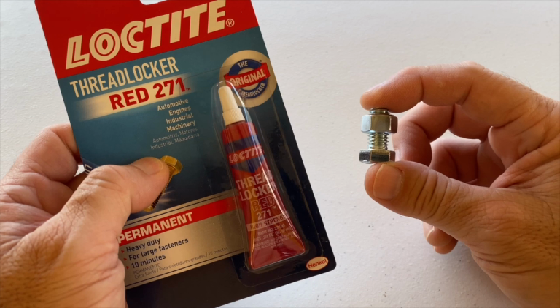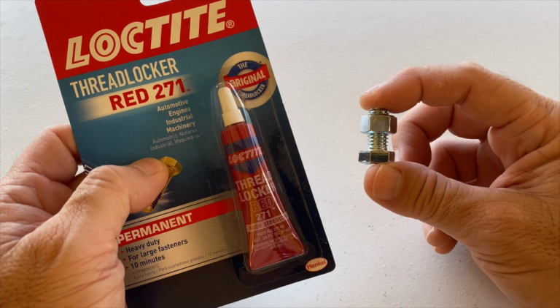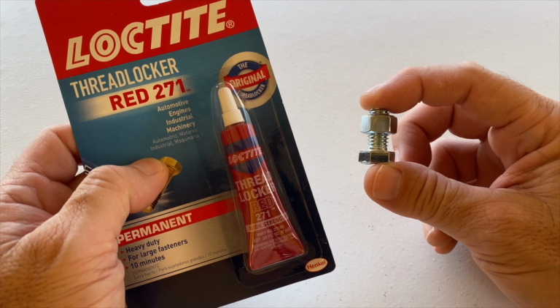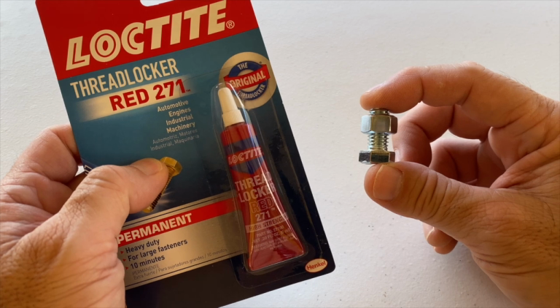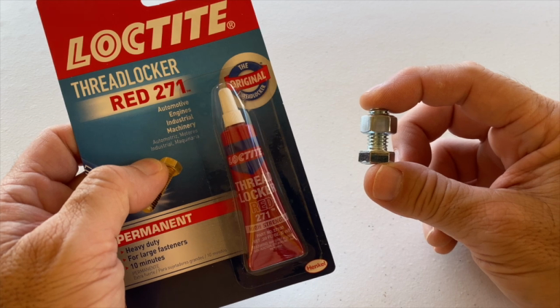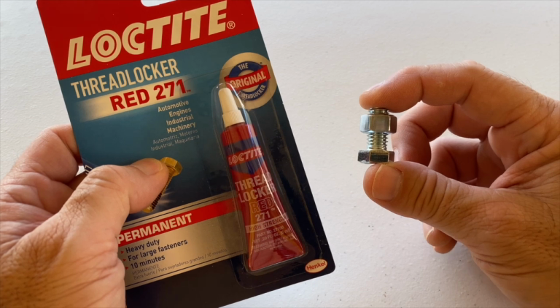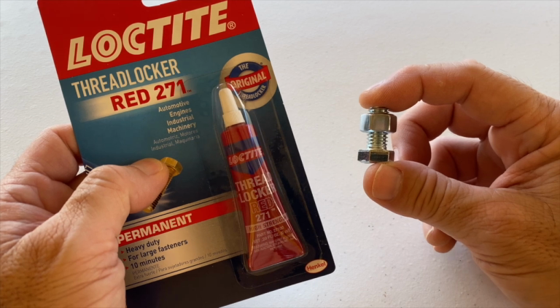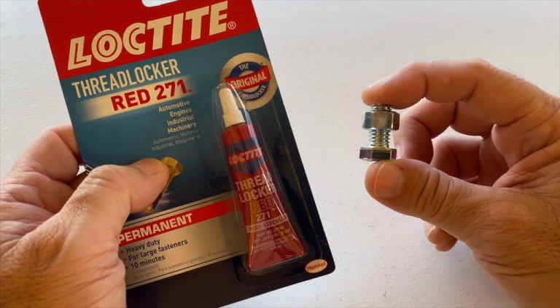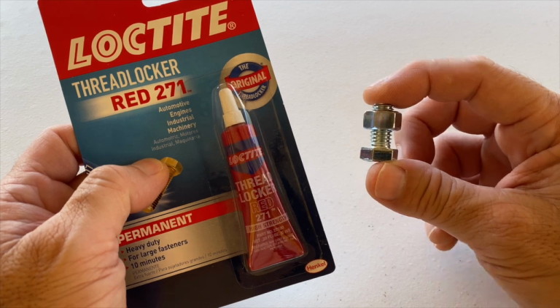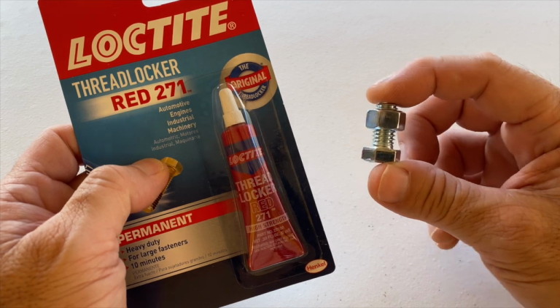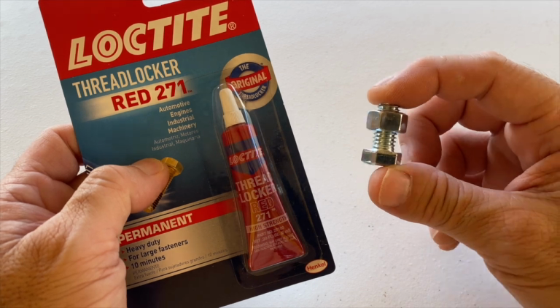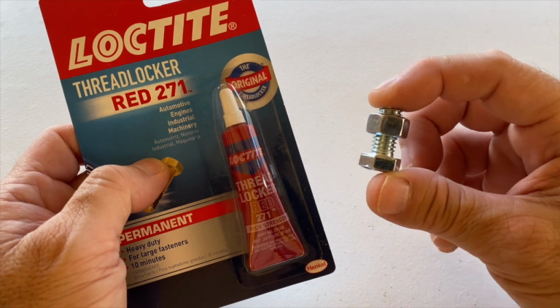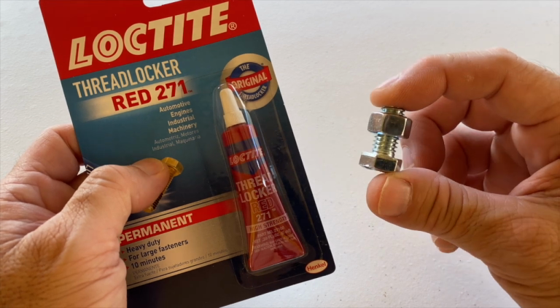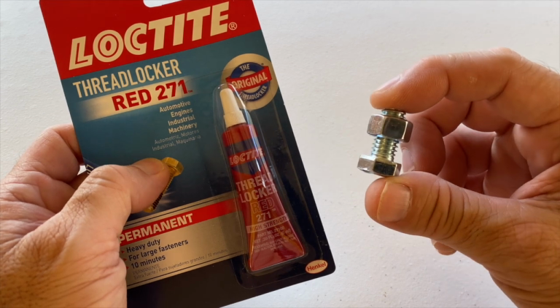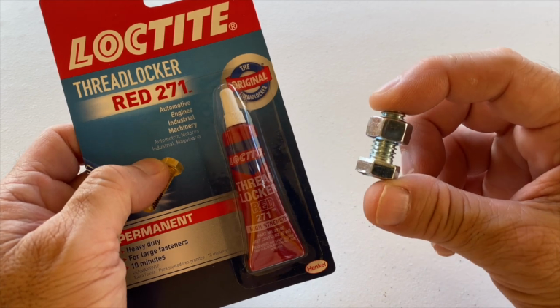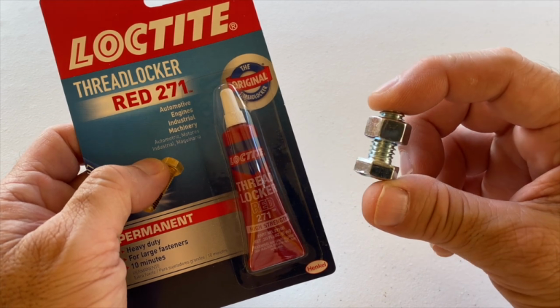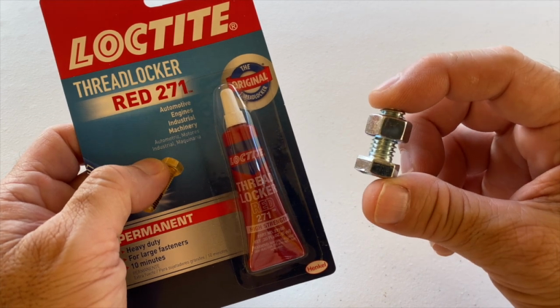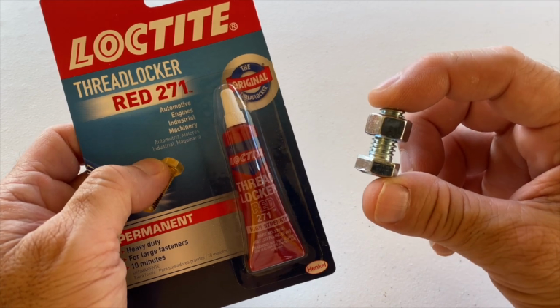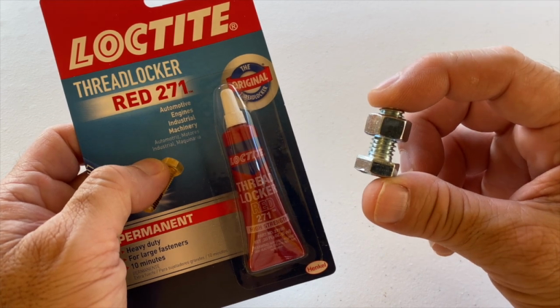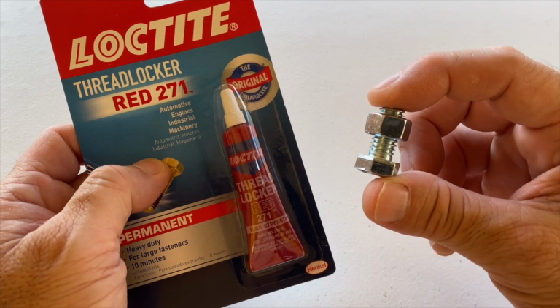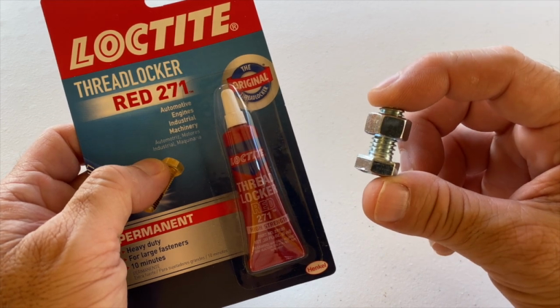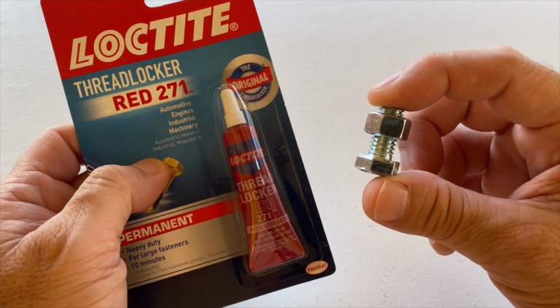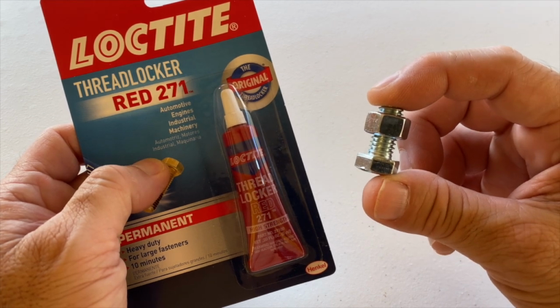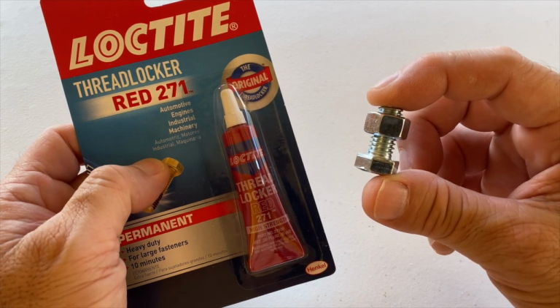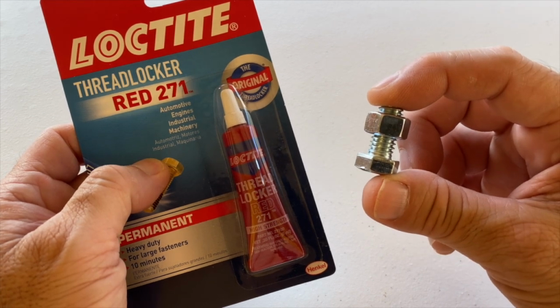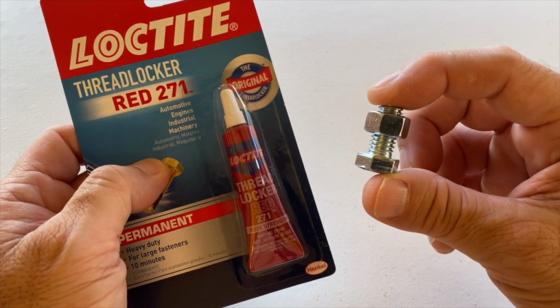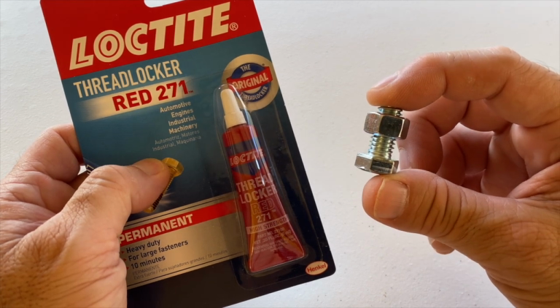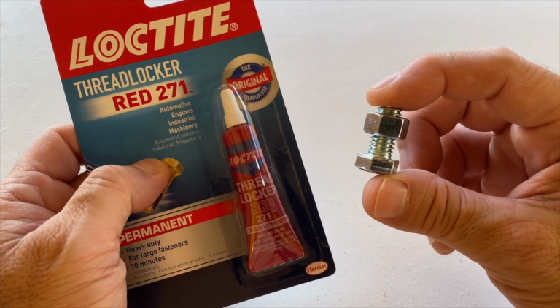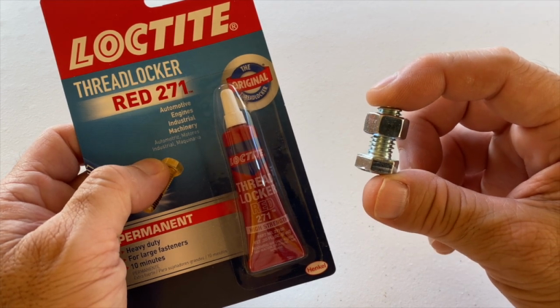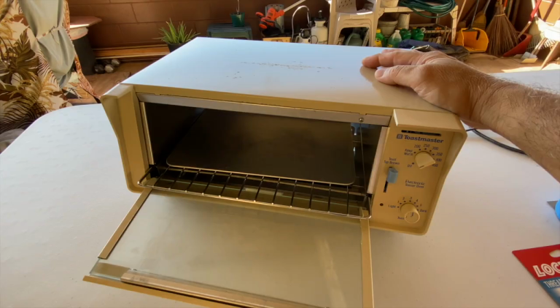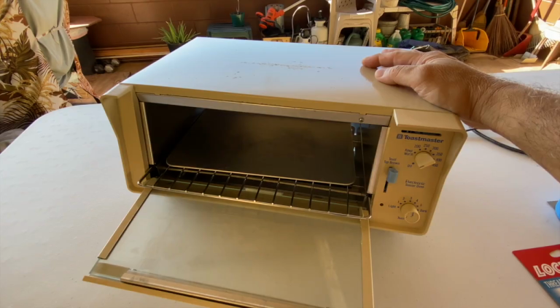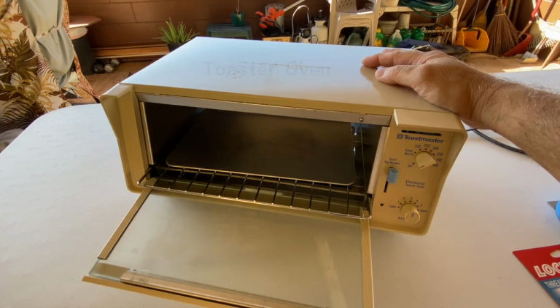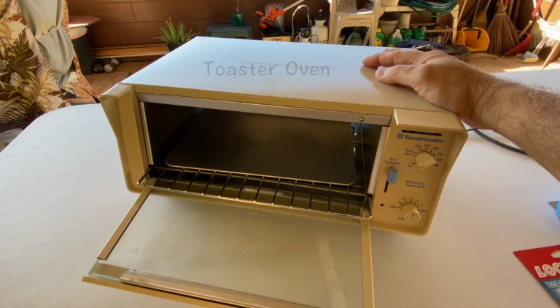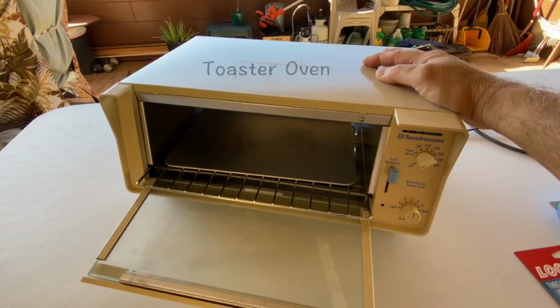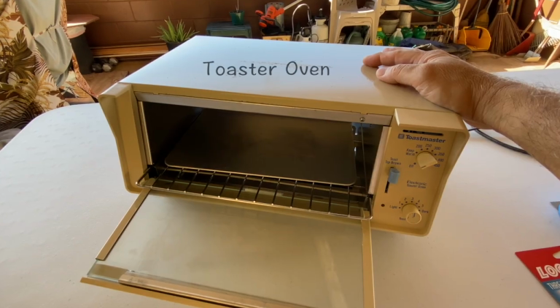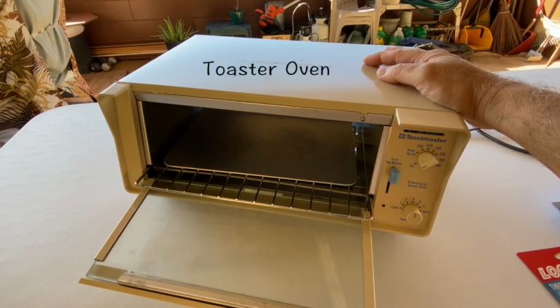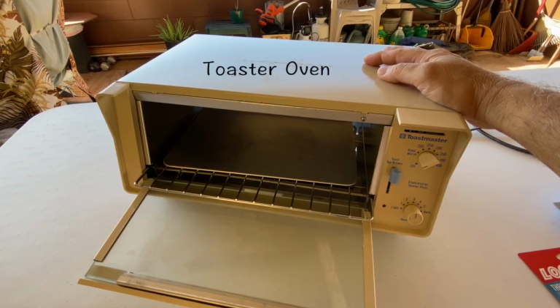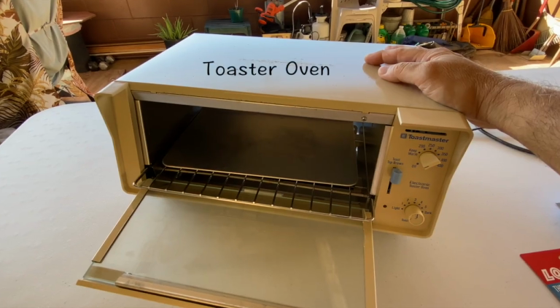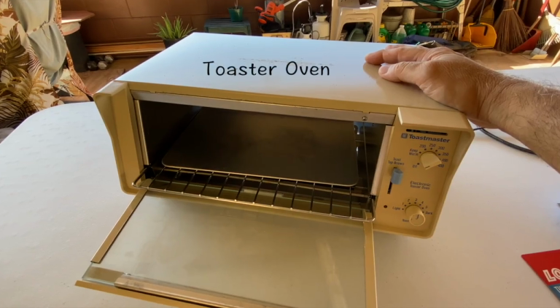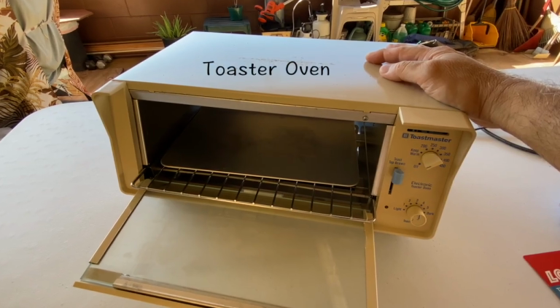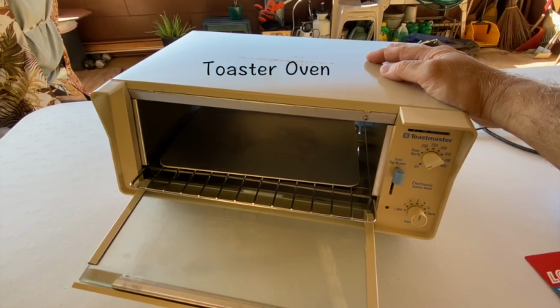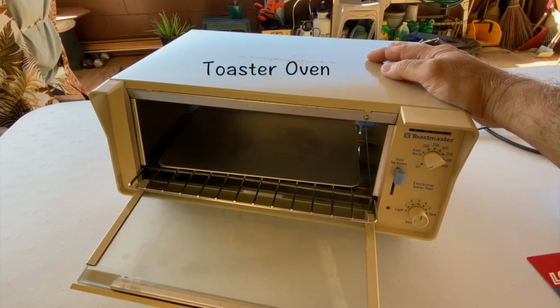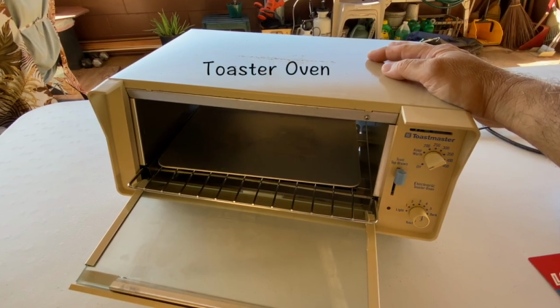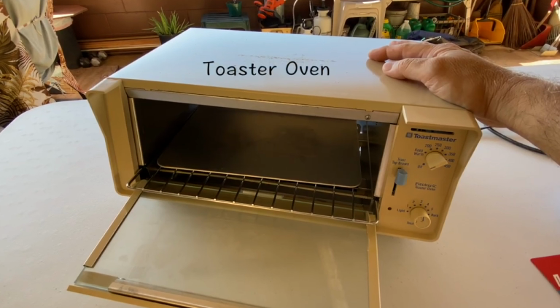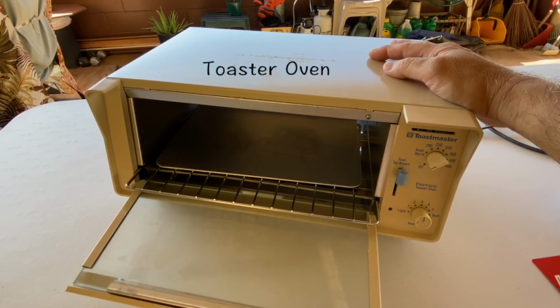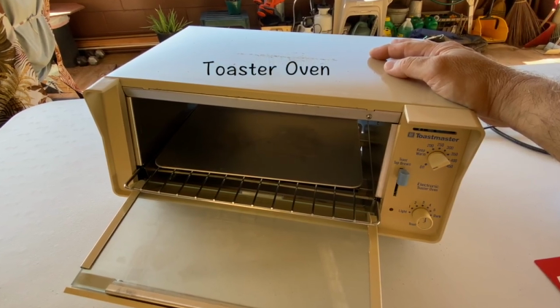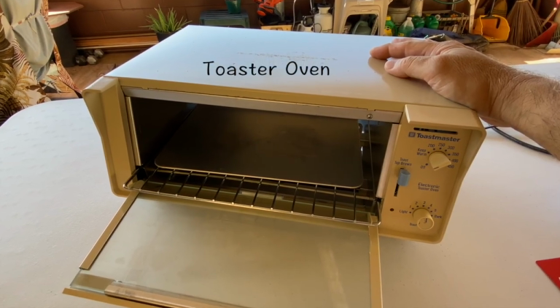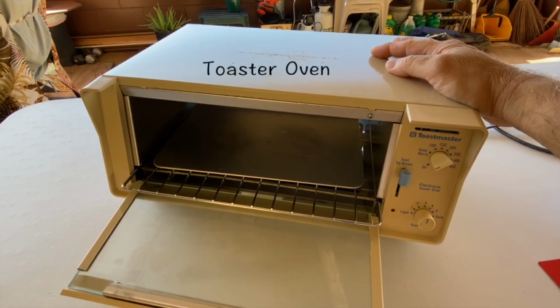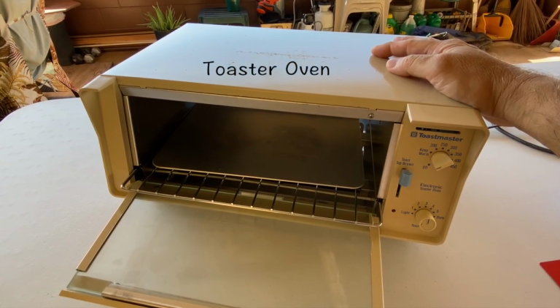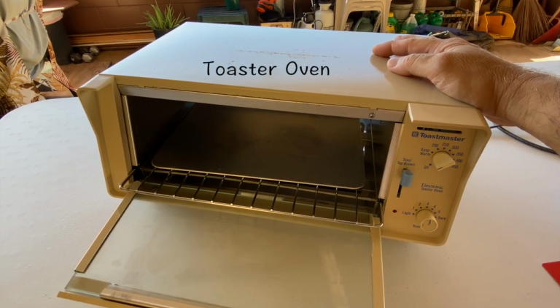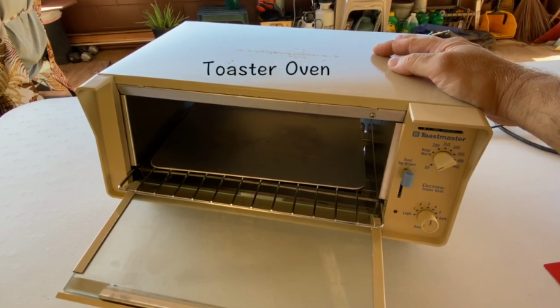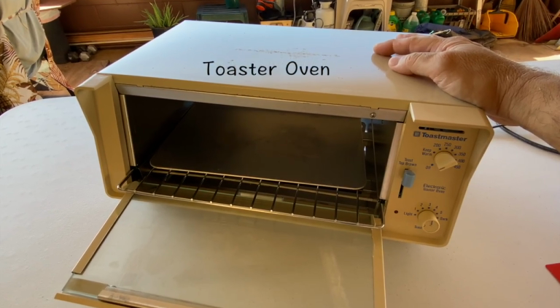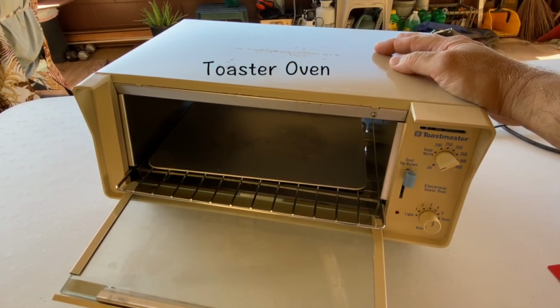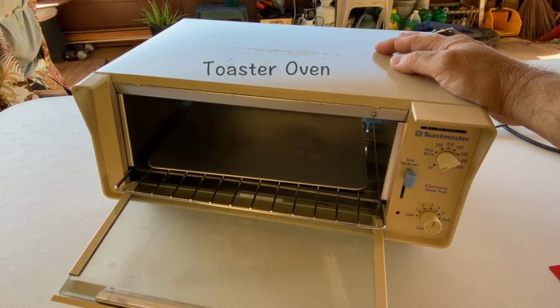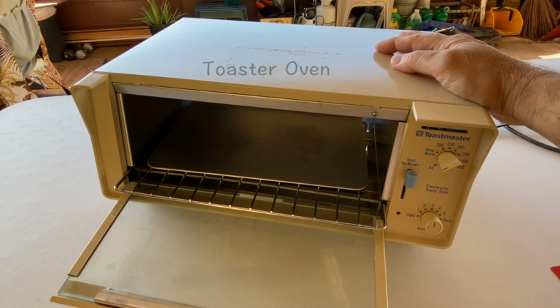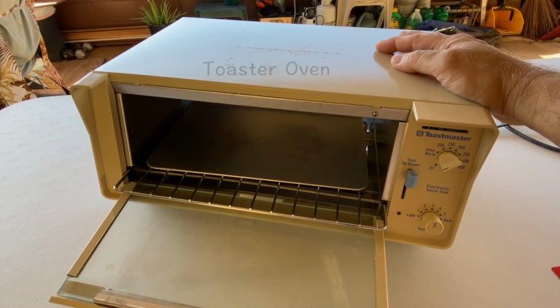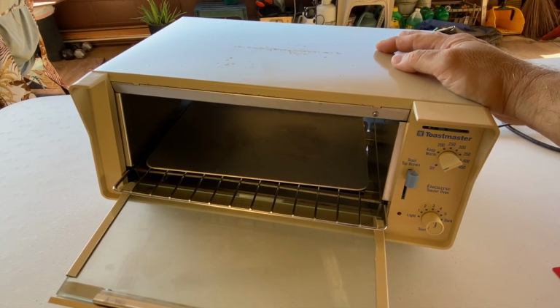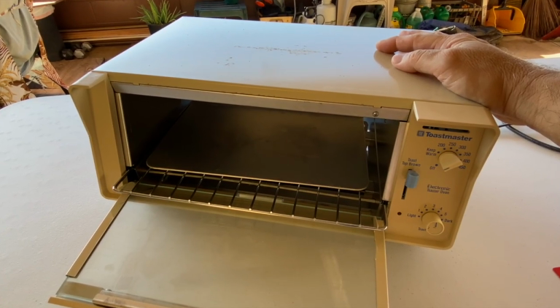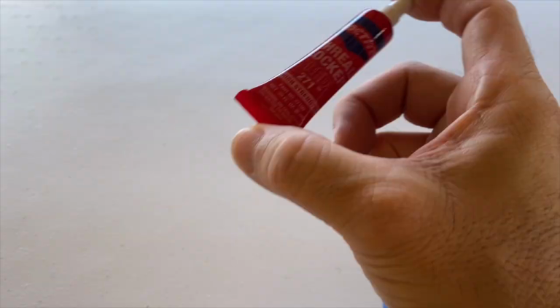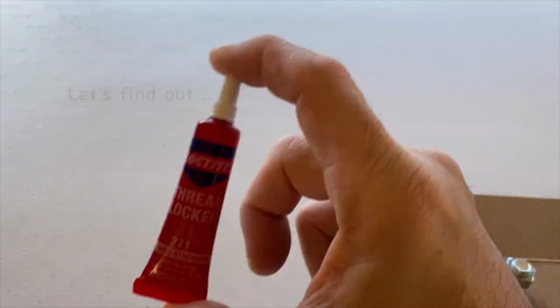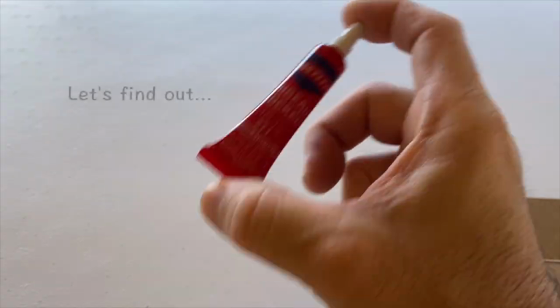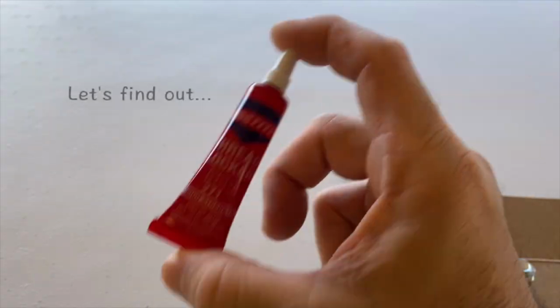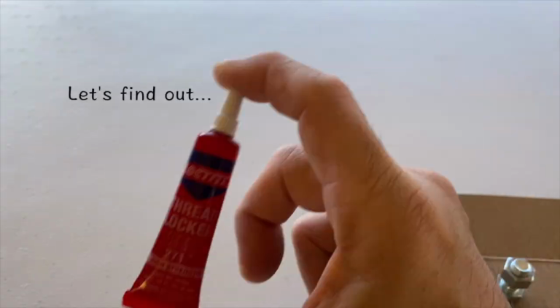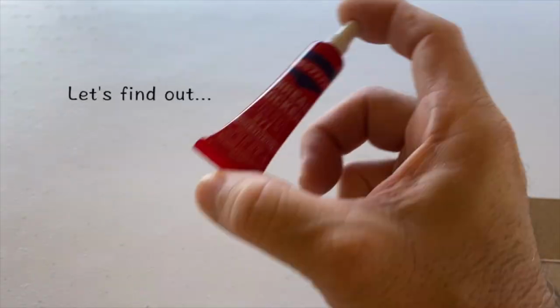What will happen if Loctite Red 271 is heated in a toaster oven? Let's find out.